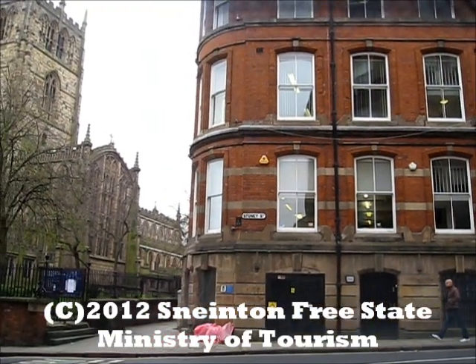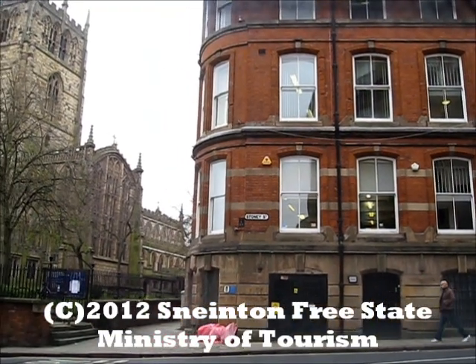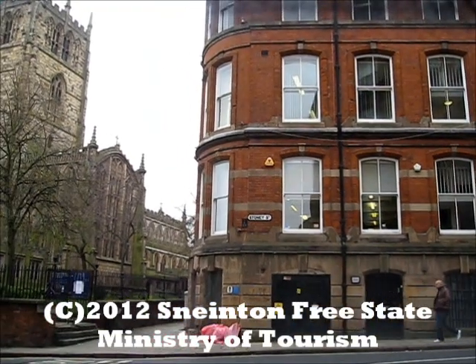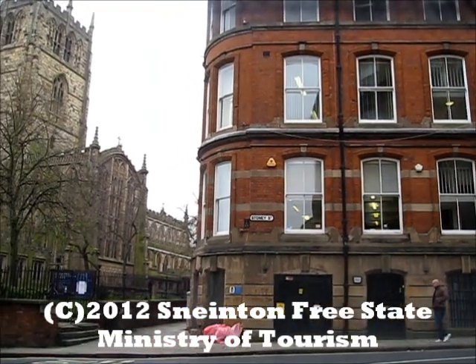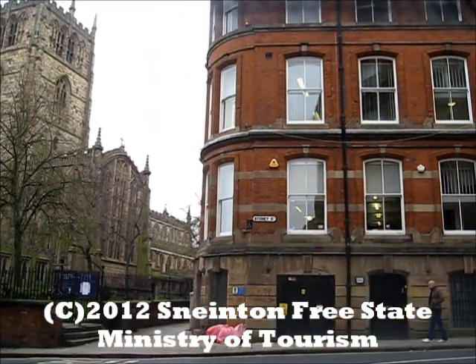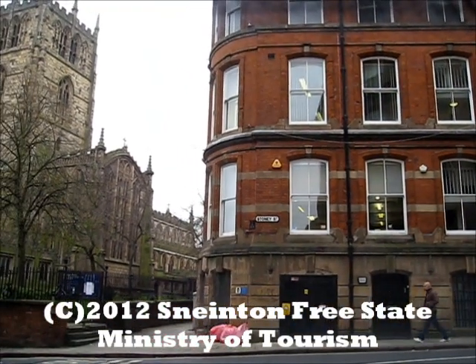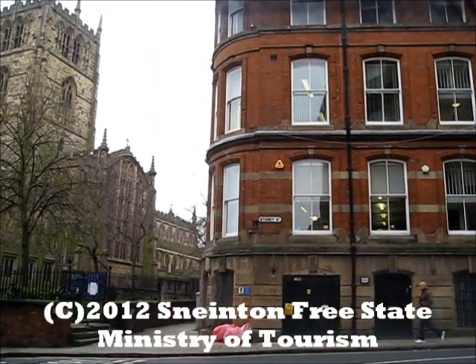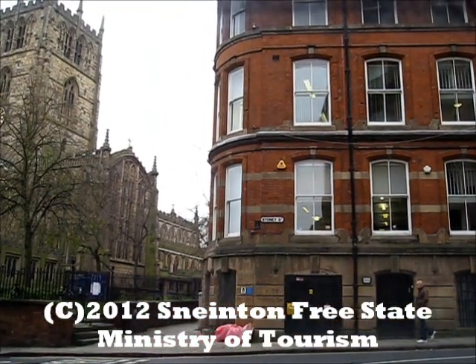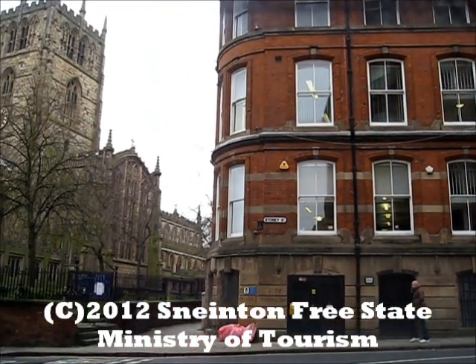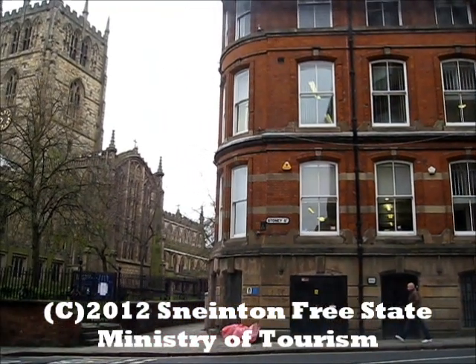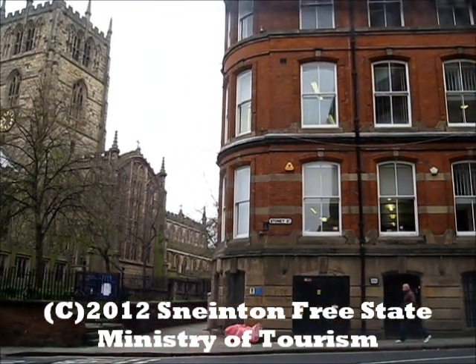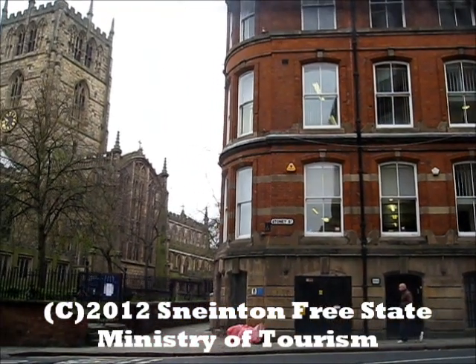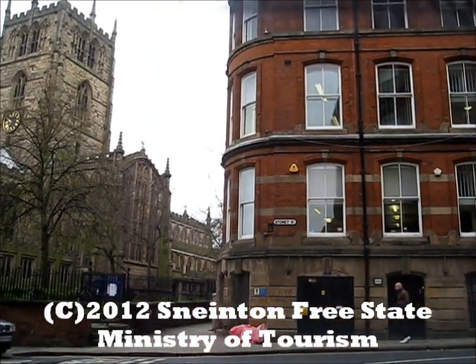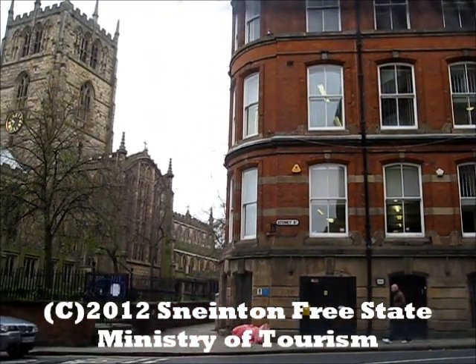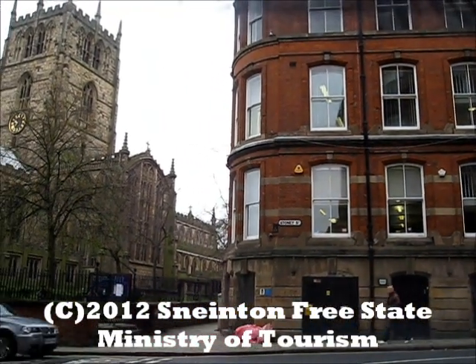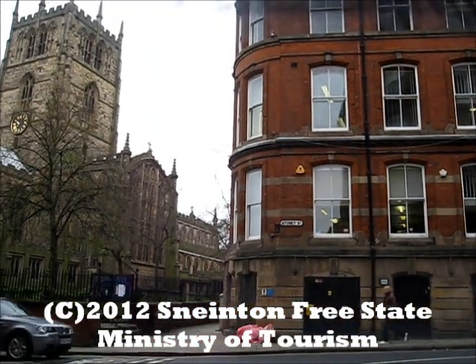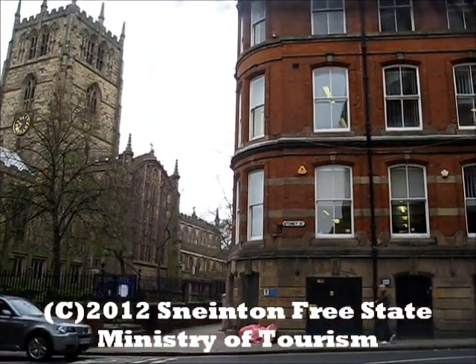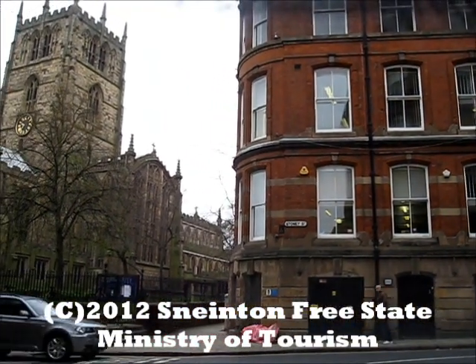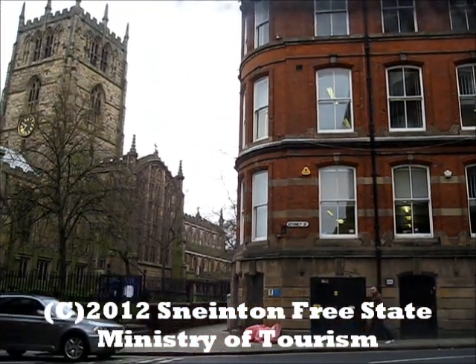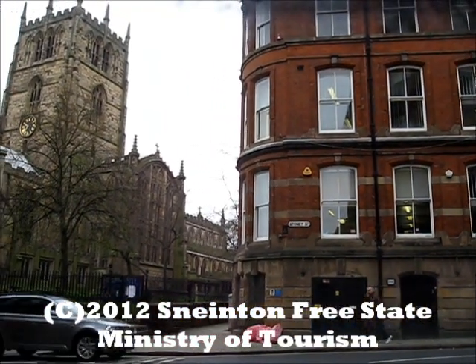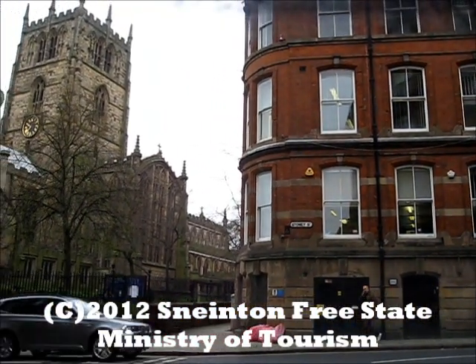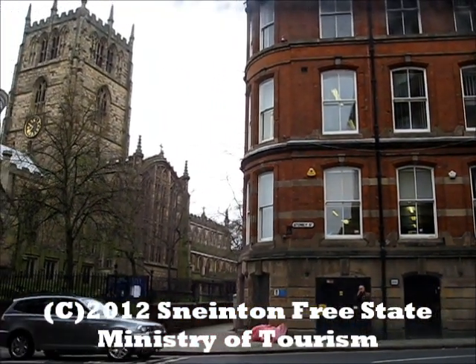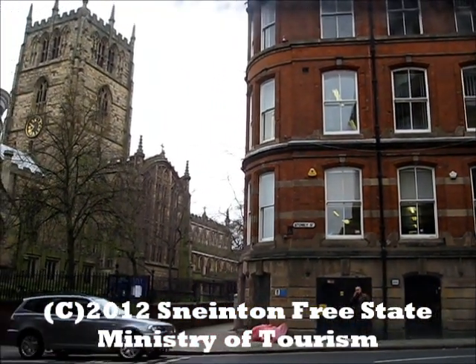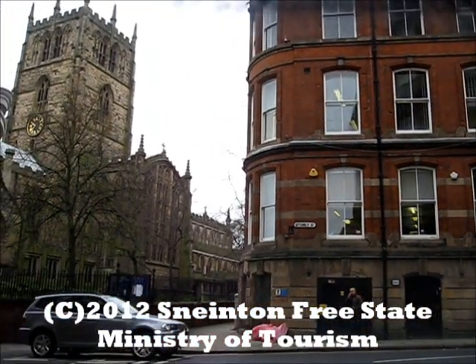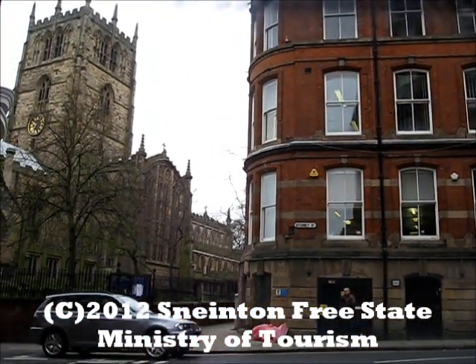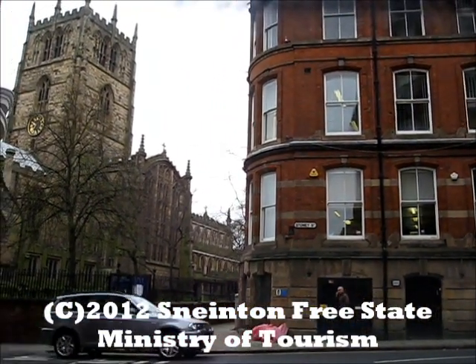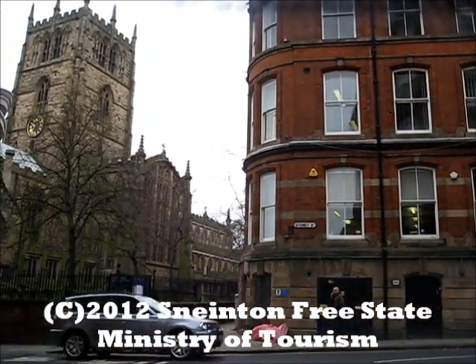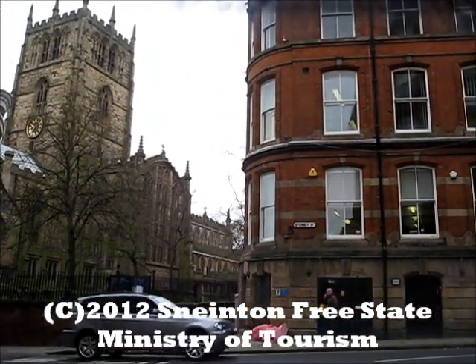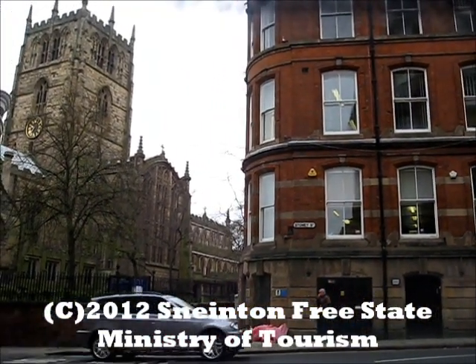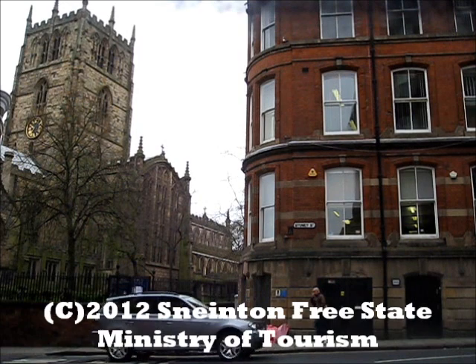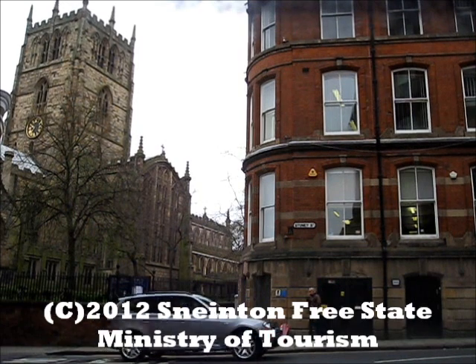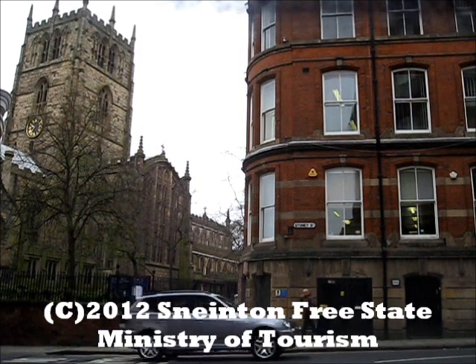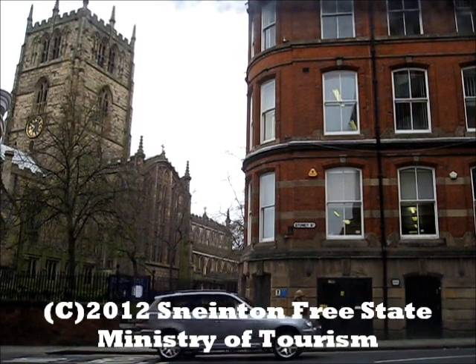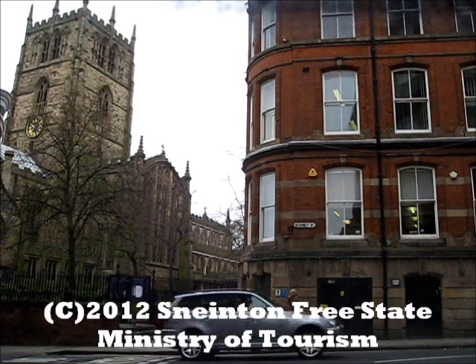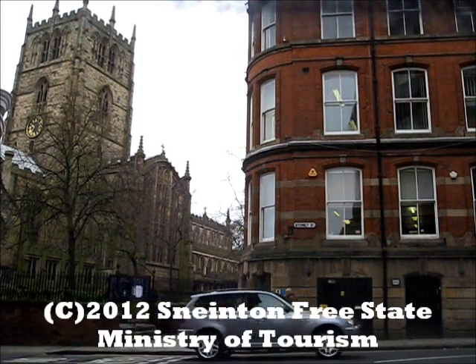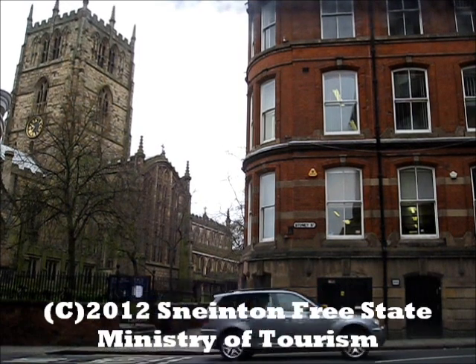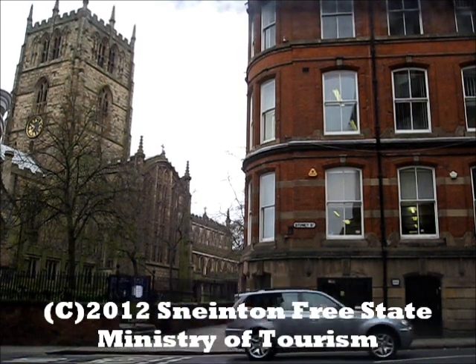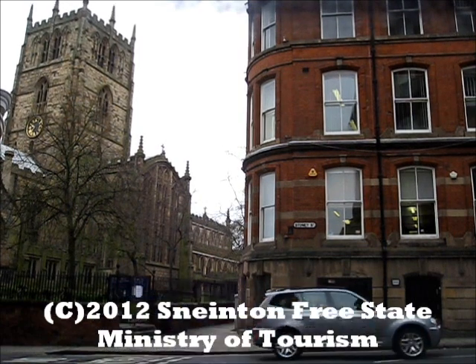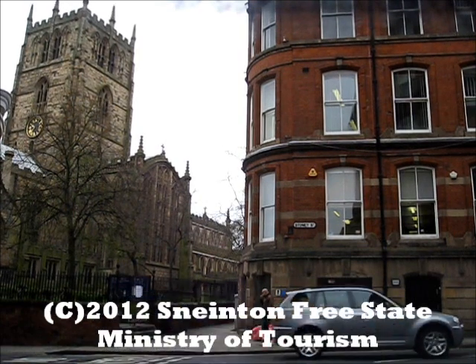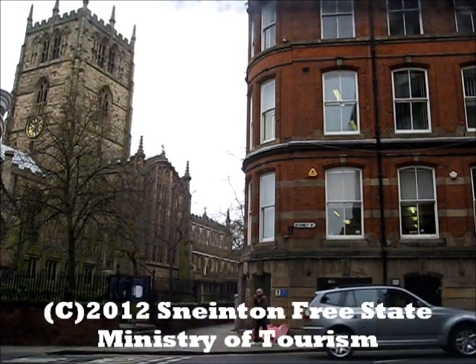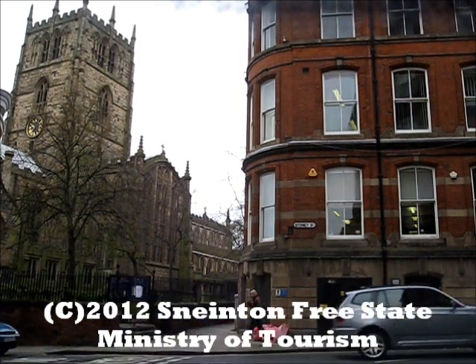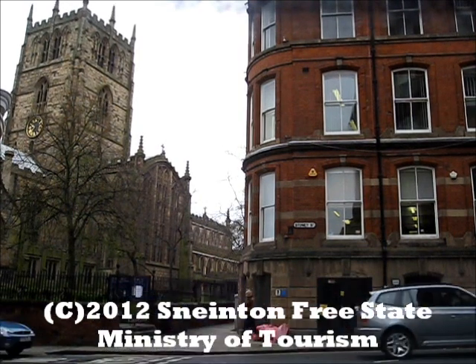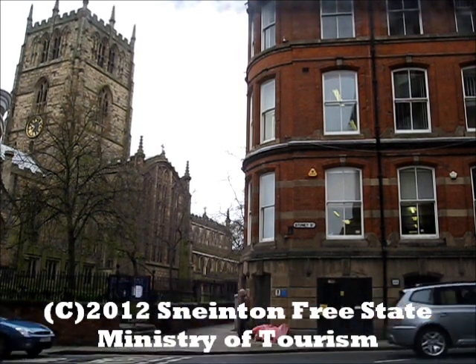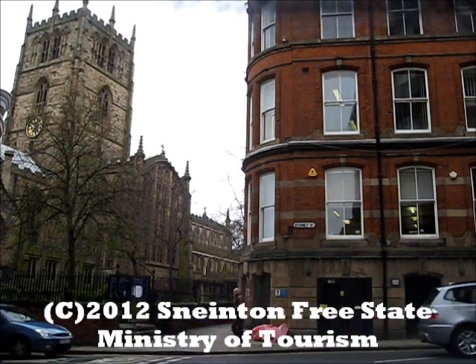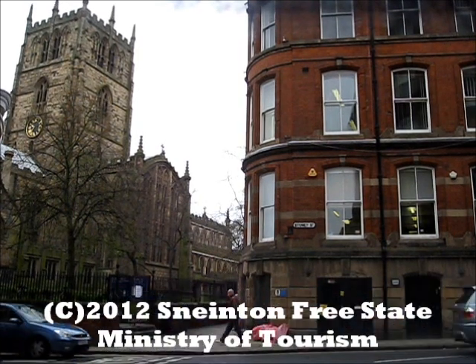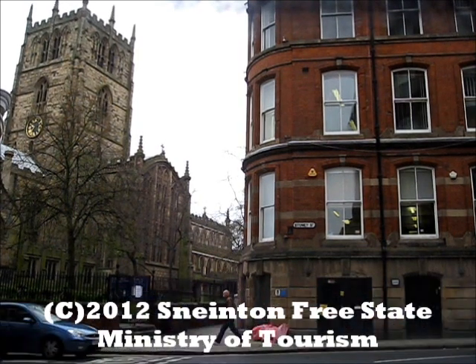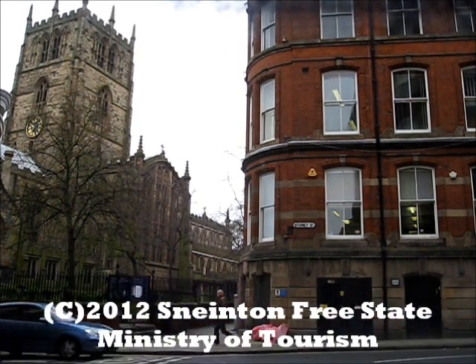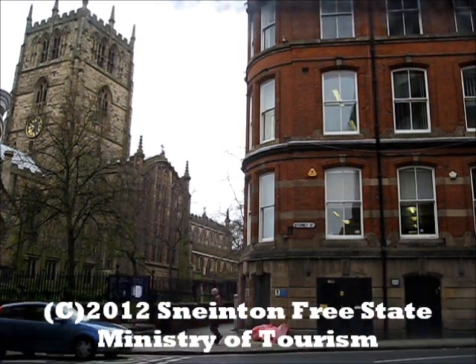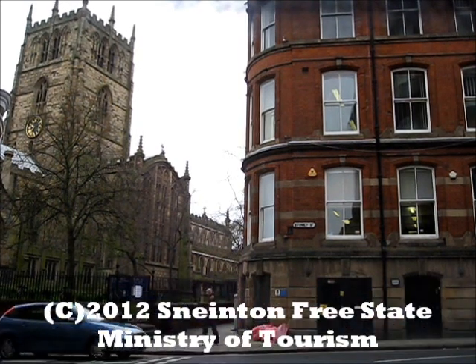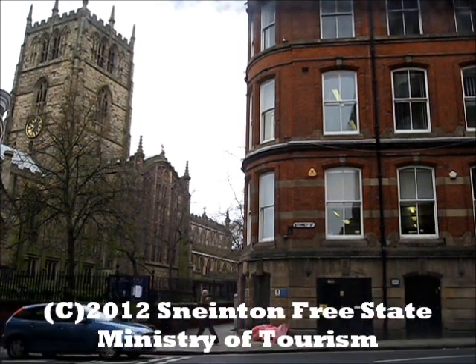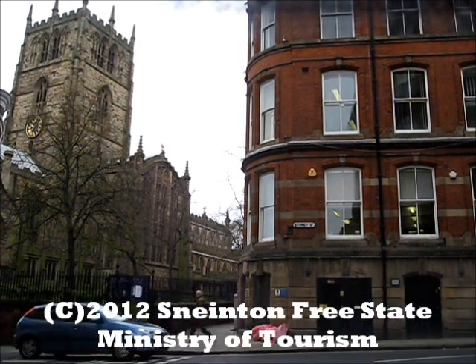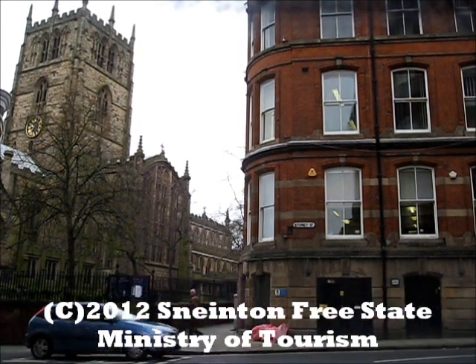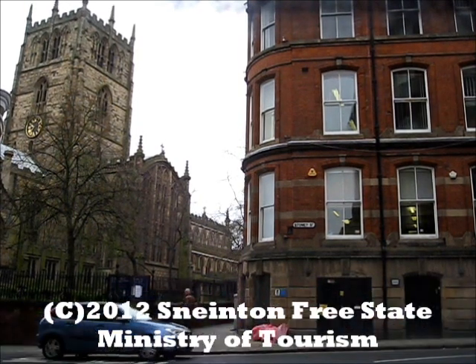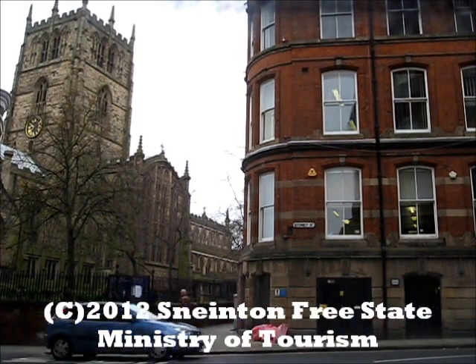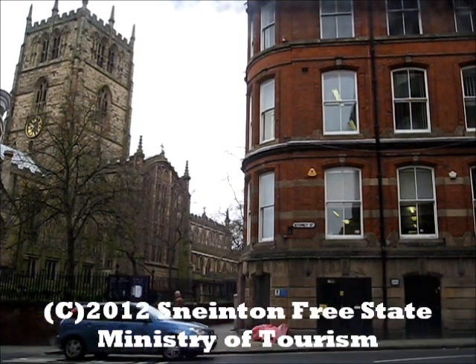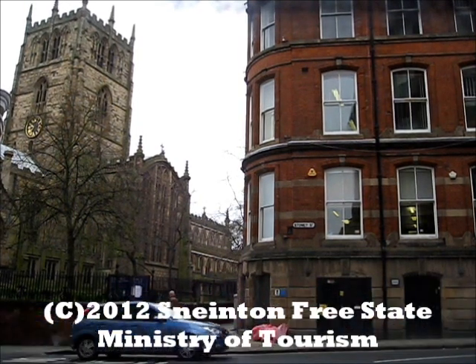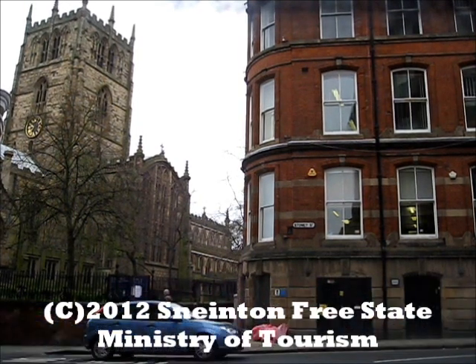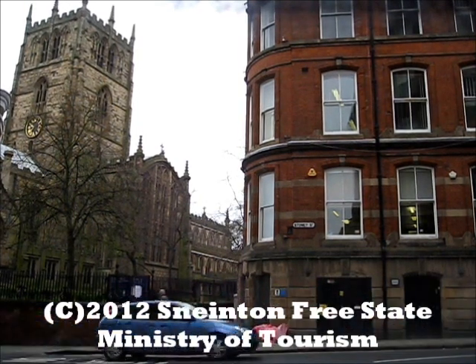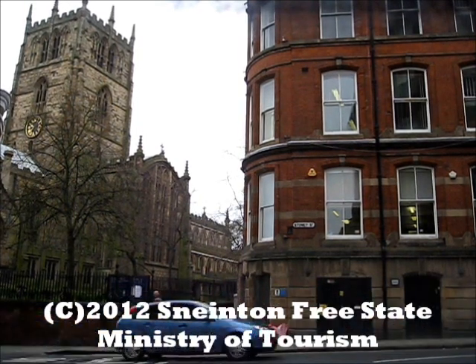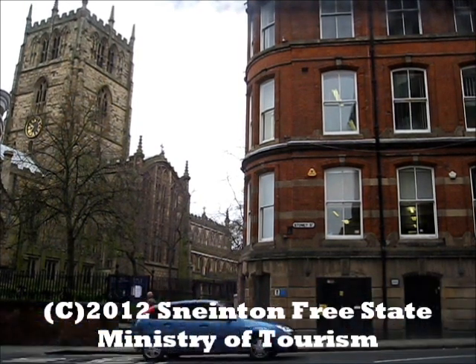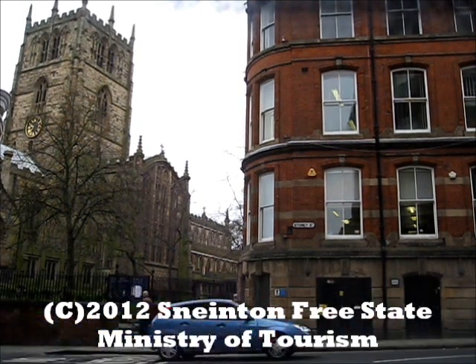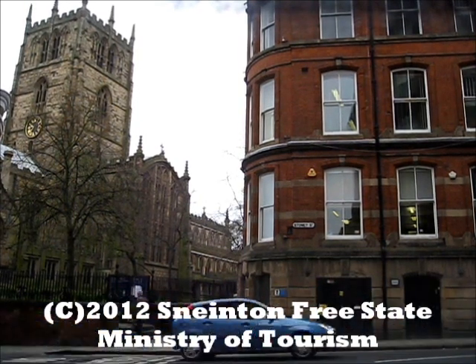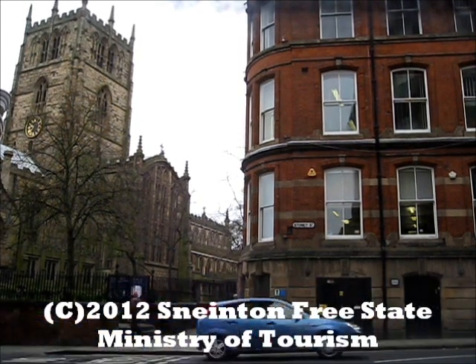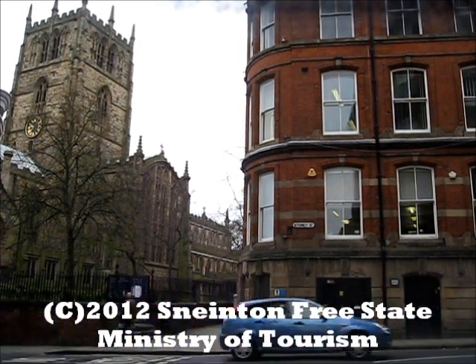This video was brought to you by the SNENT and Free State Ministry of Tourism. Thank you for watching. Goodbye.